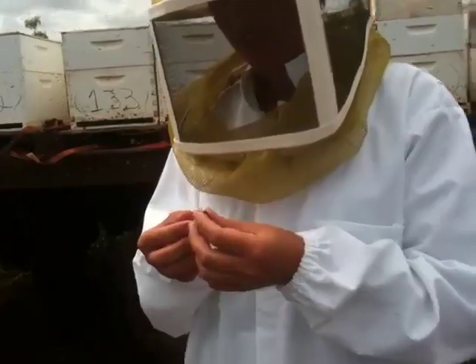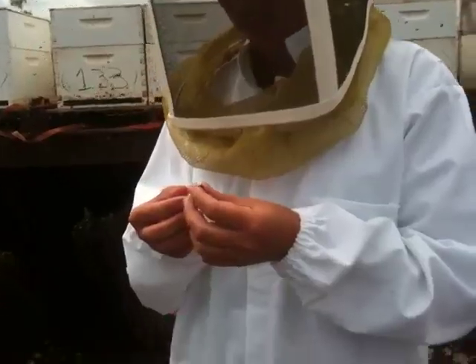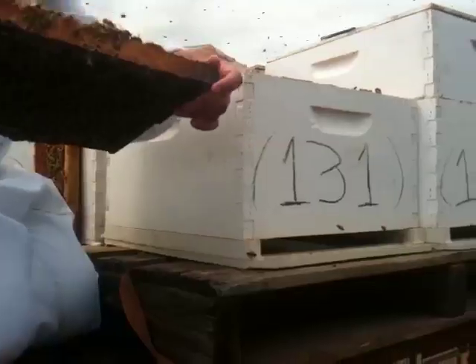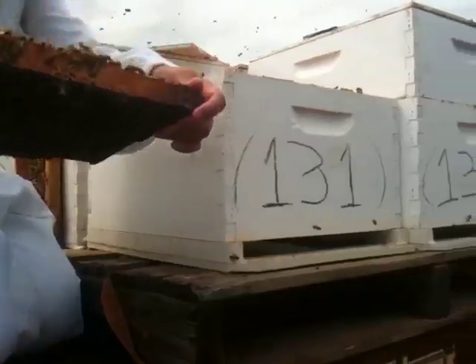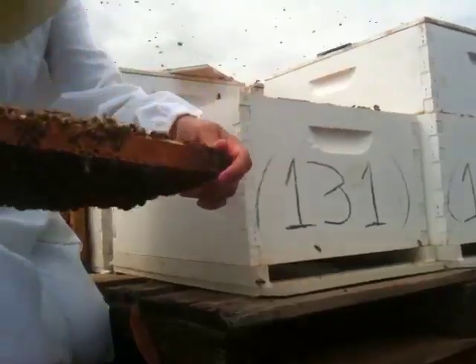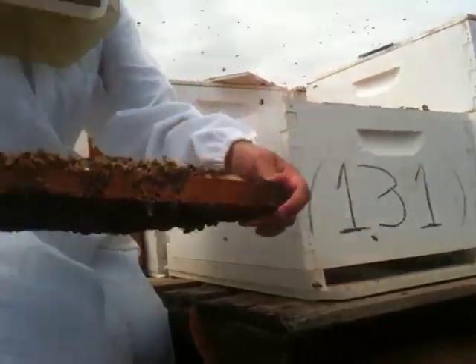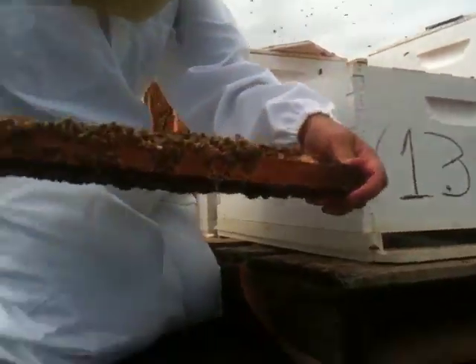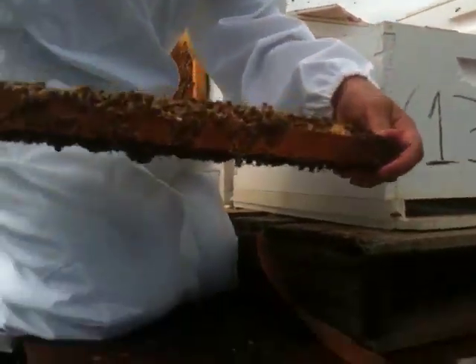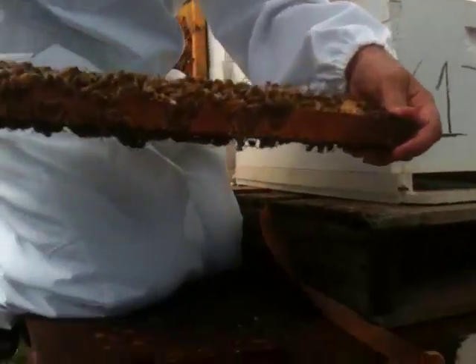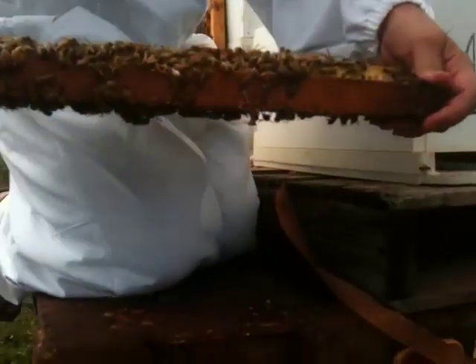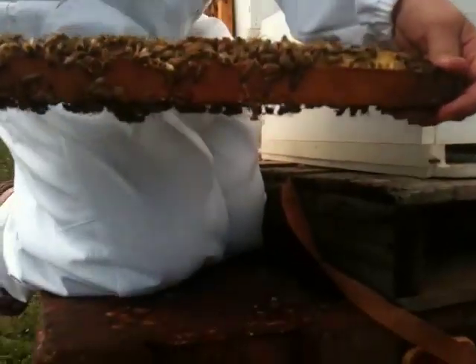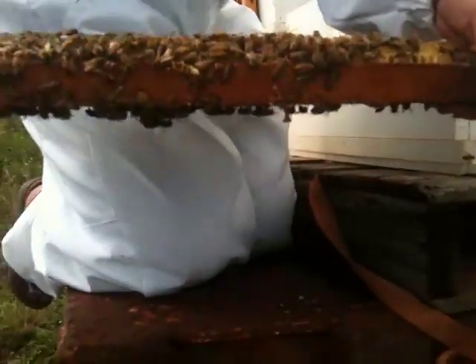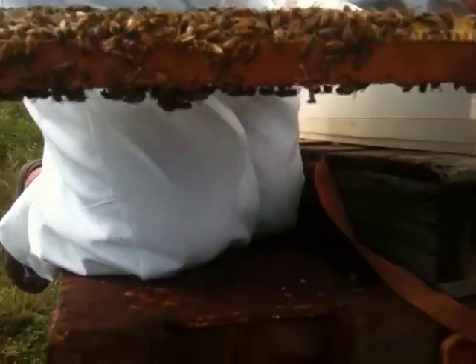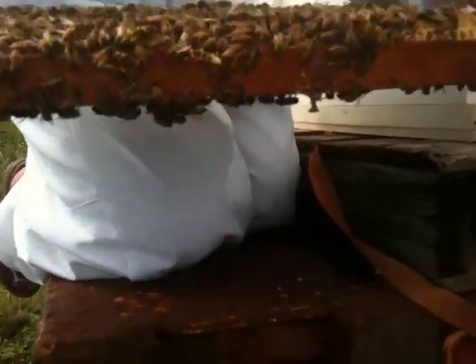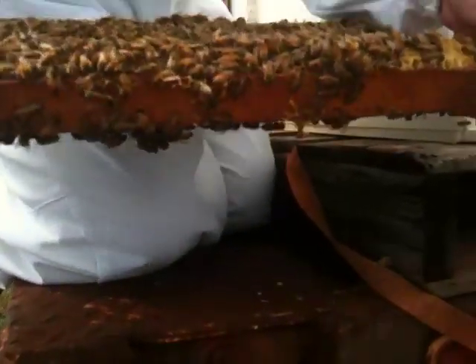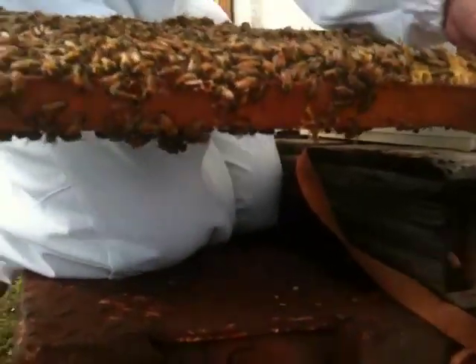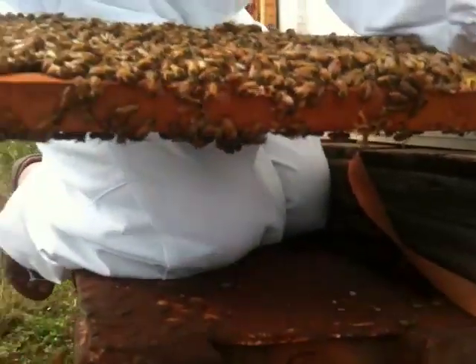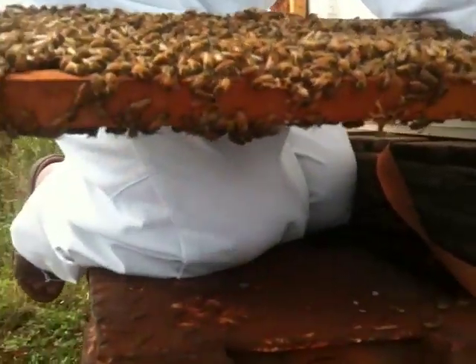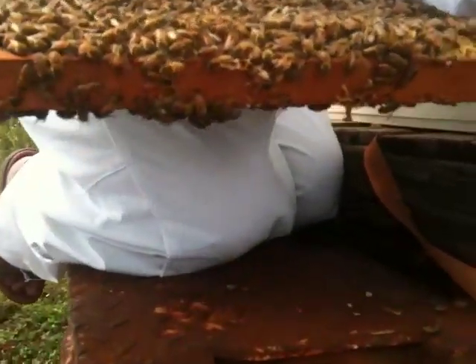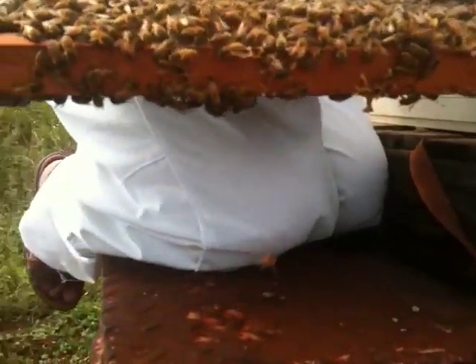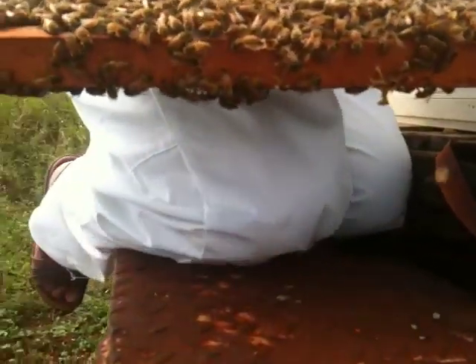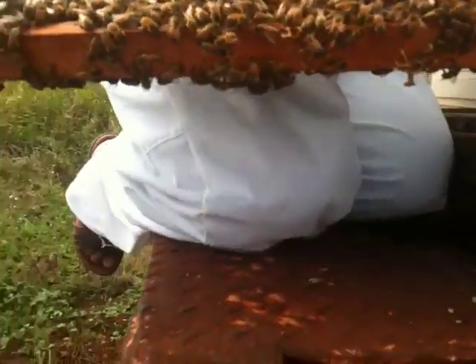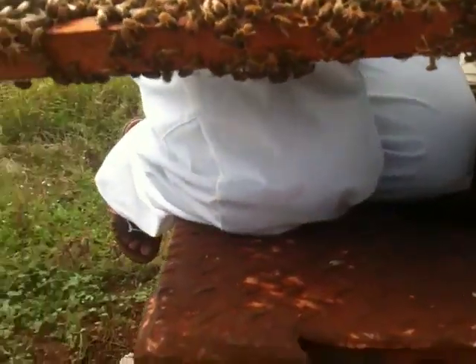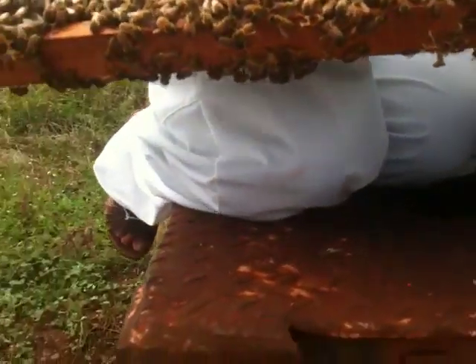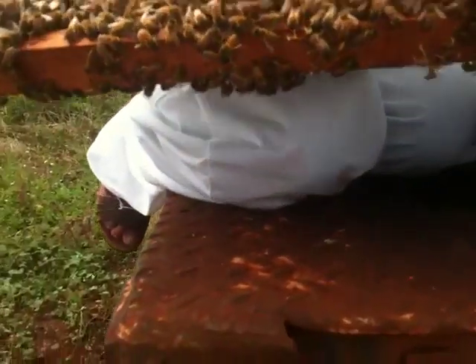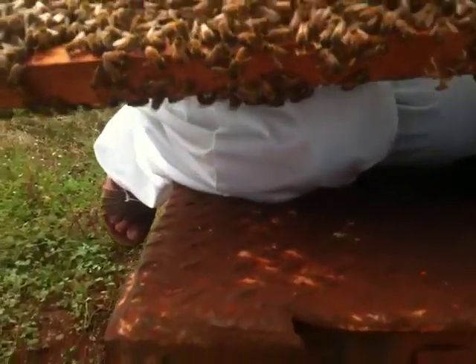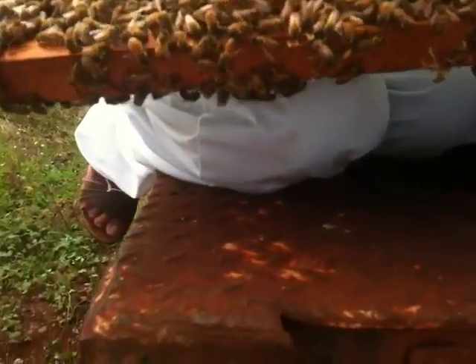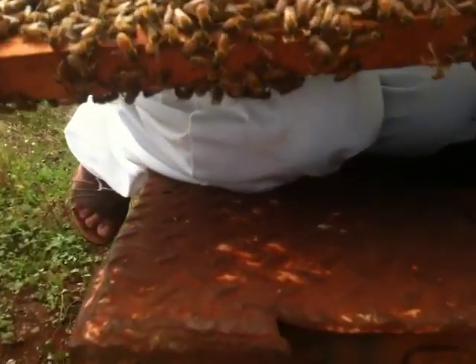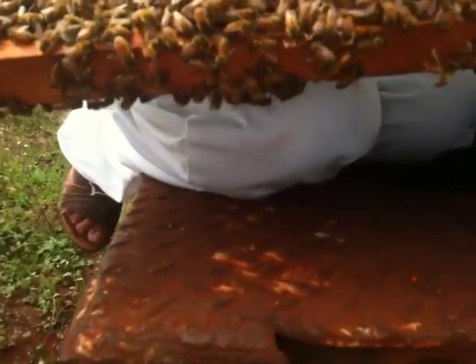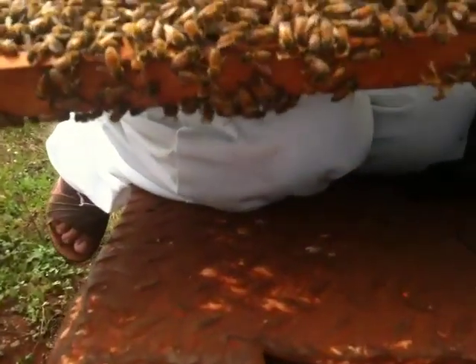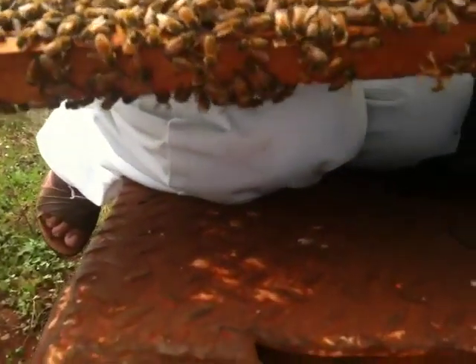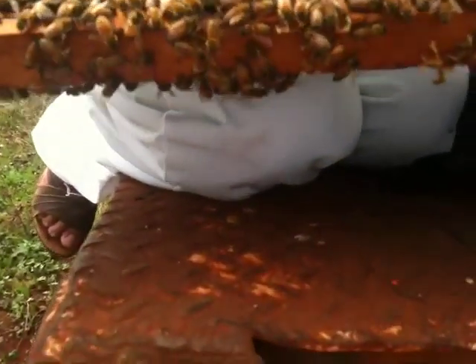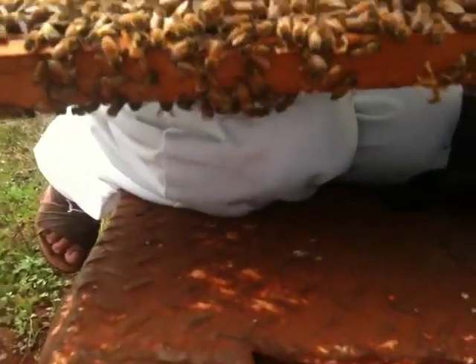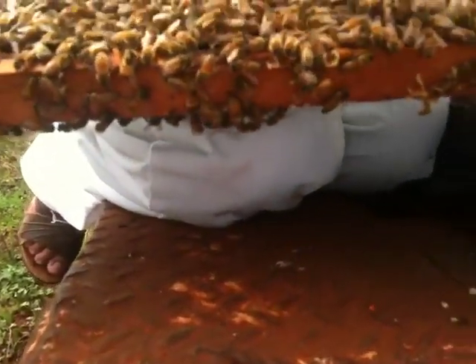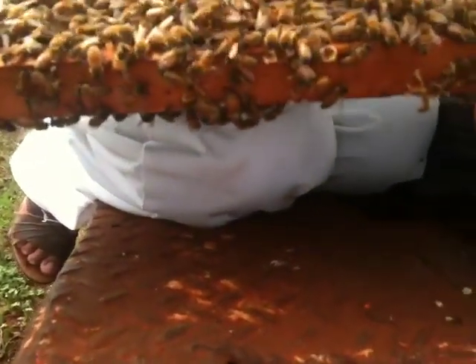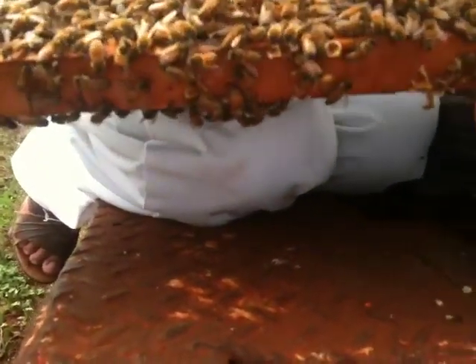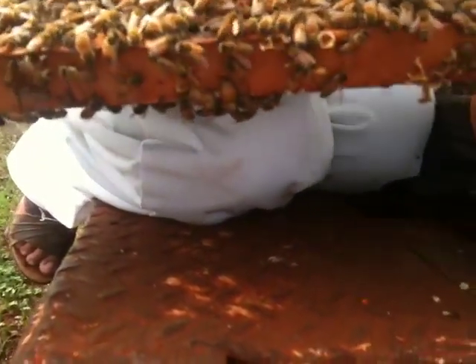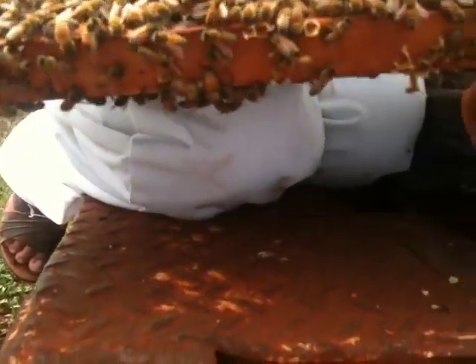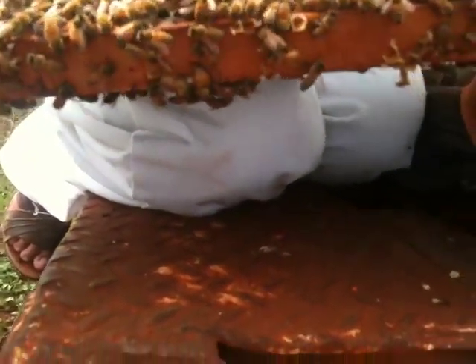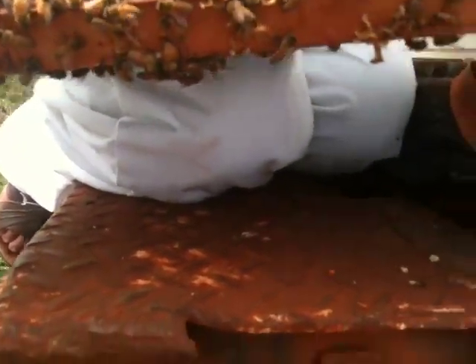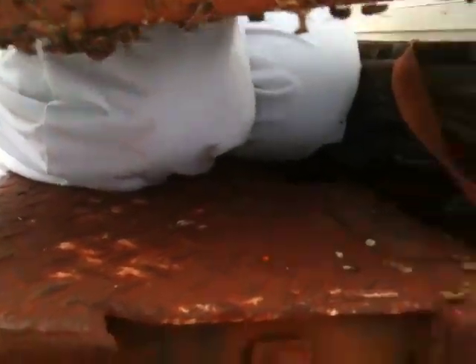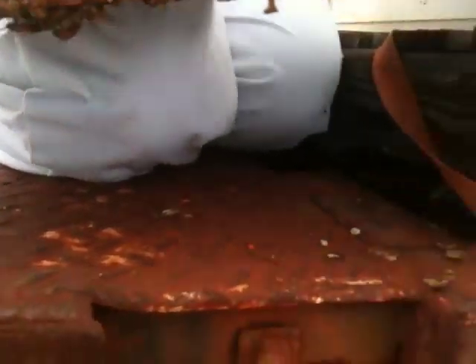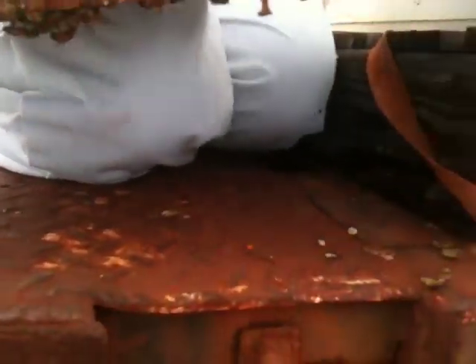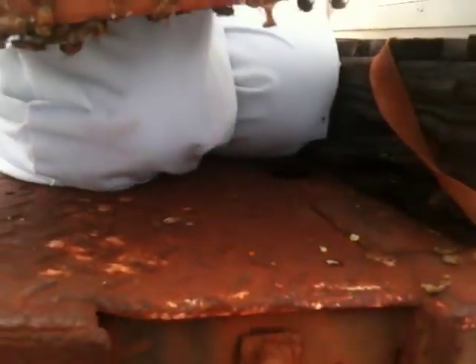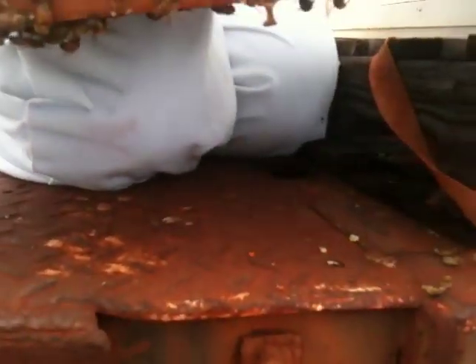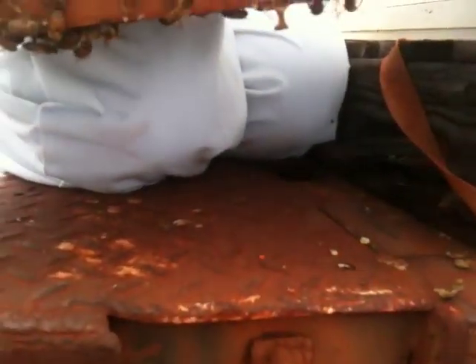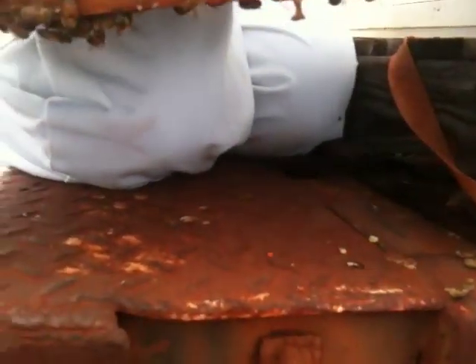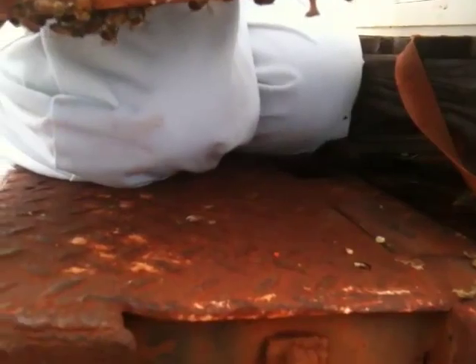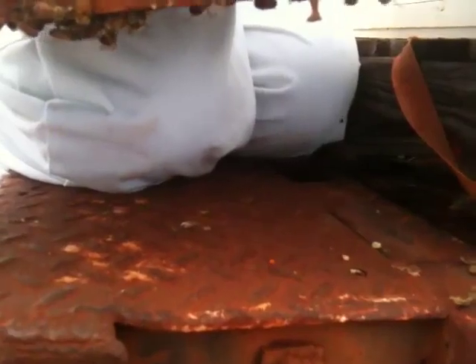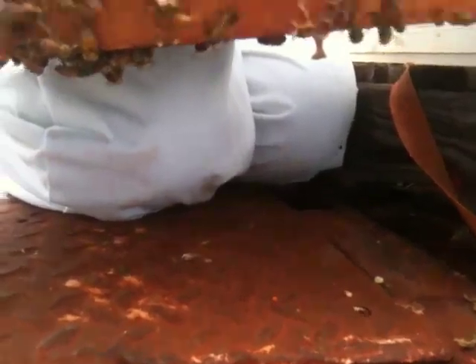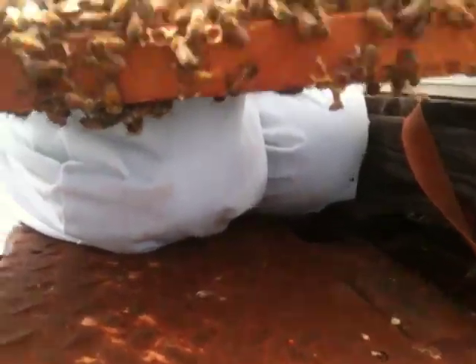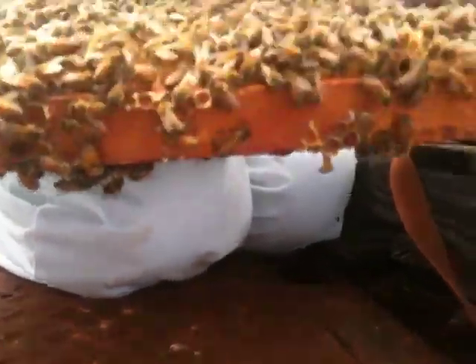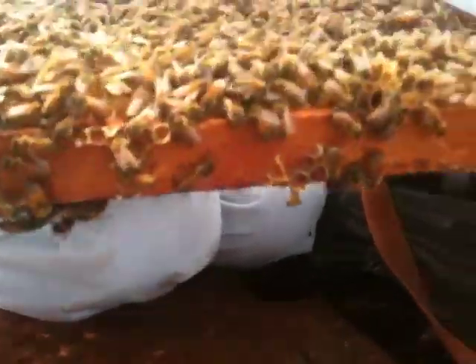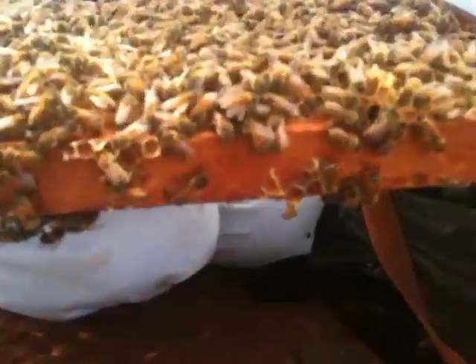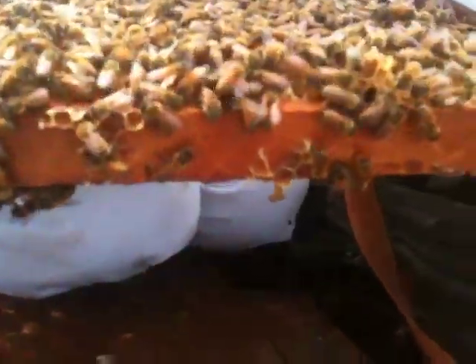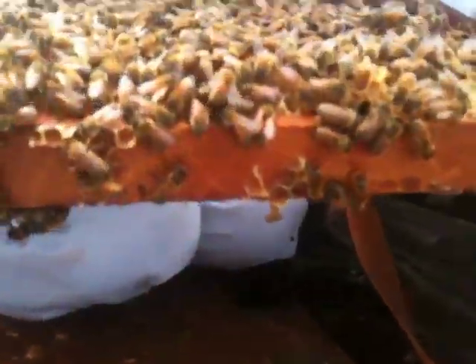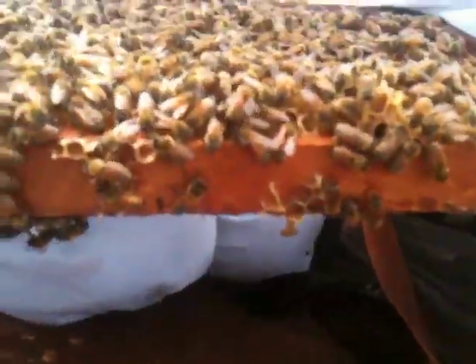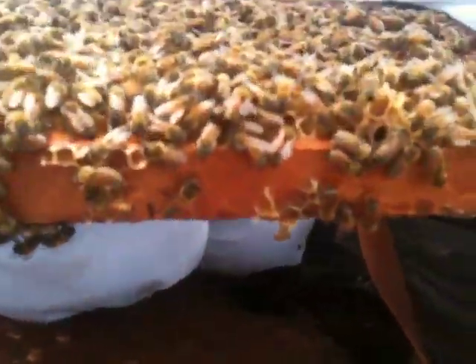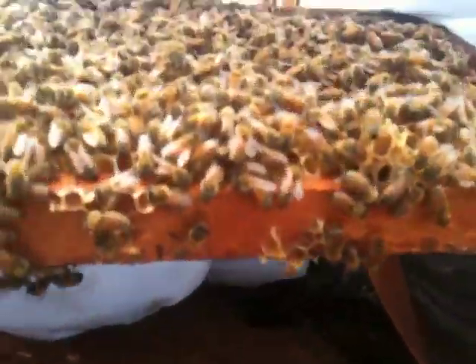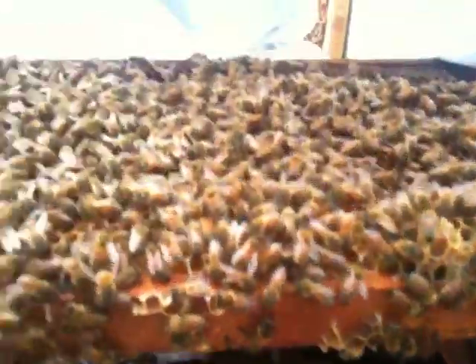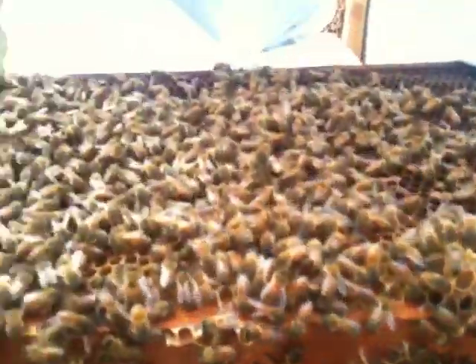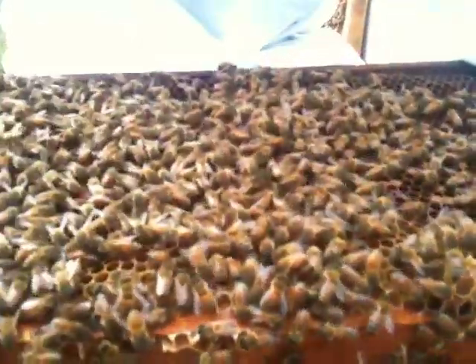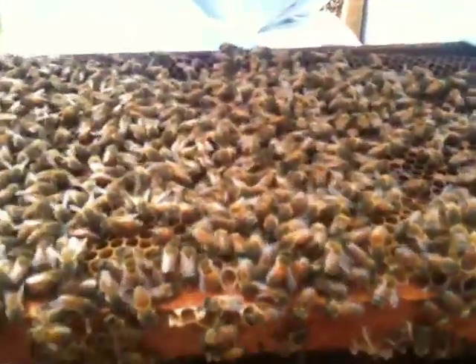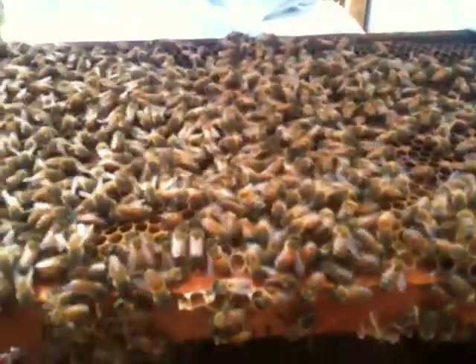Here we see the queen. She's got a dot of blue paint there towards you. You see her abdomen is a little longer. I have no idea what we're looking at.